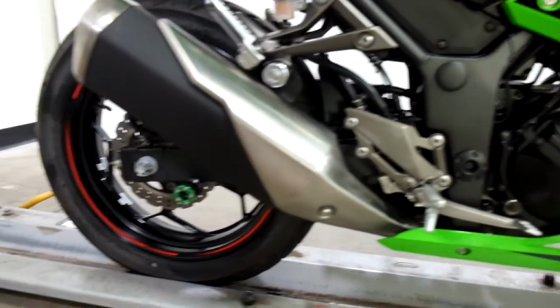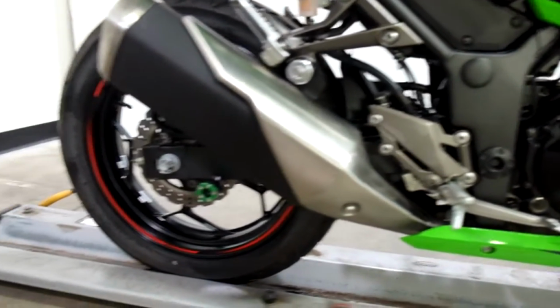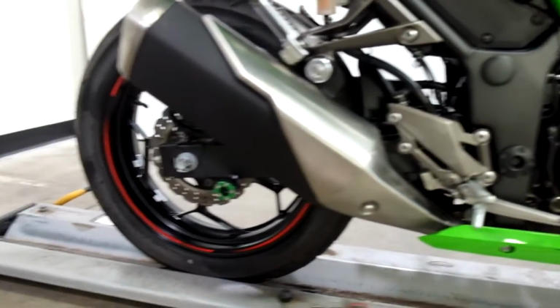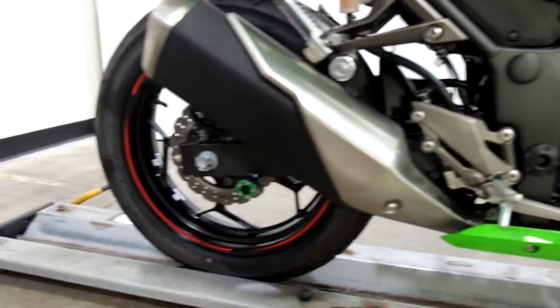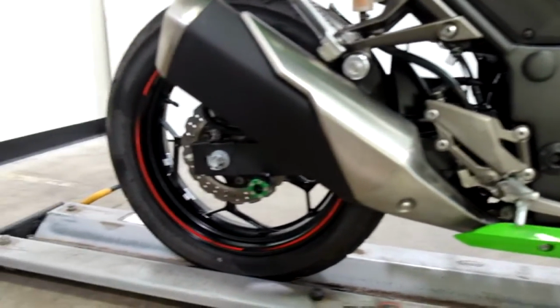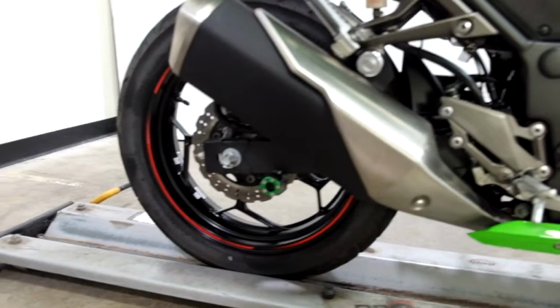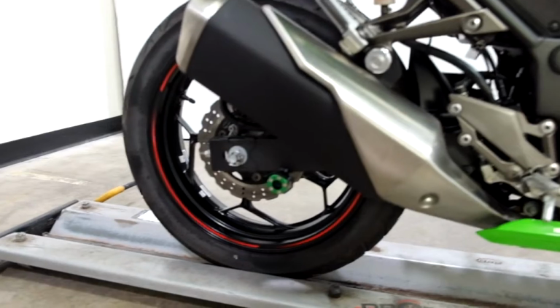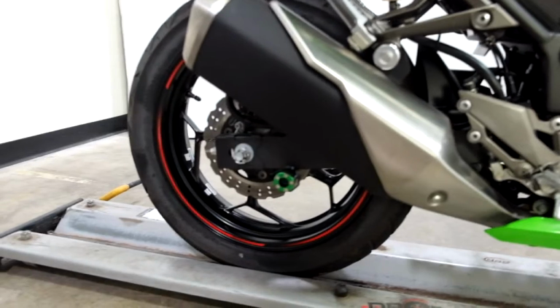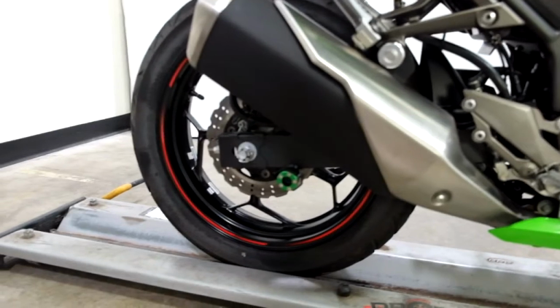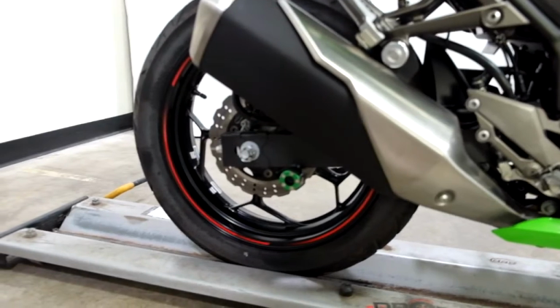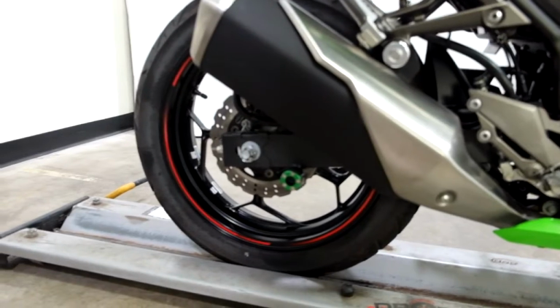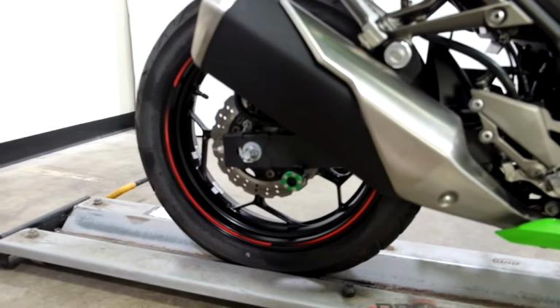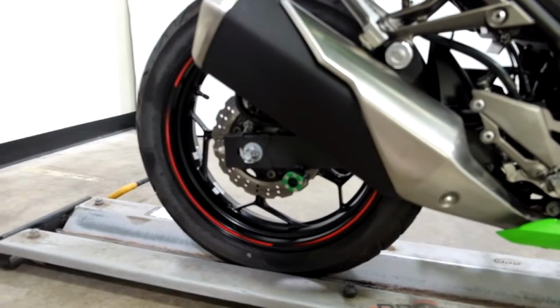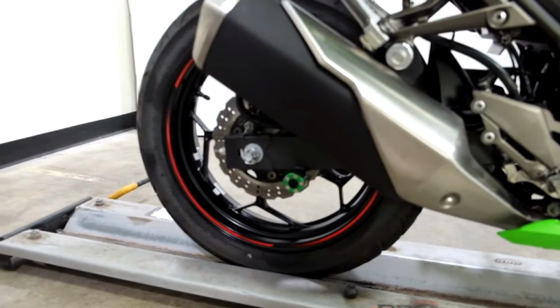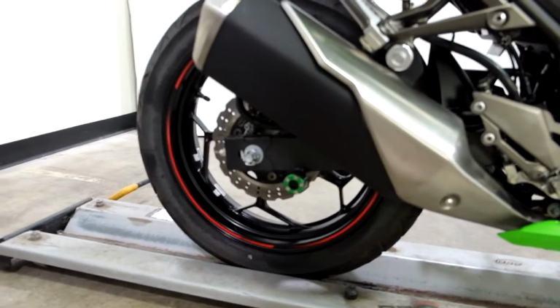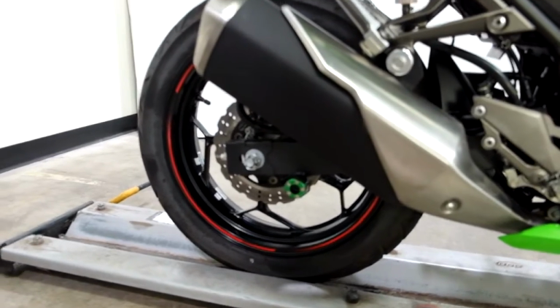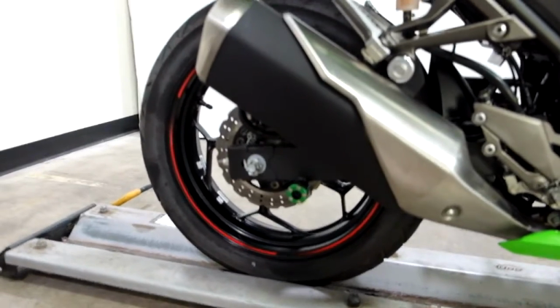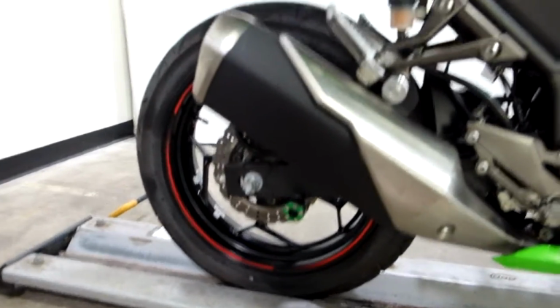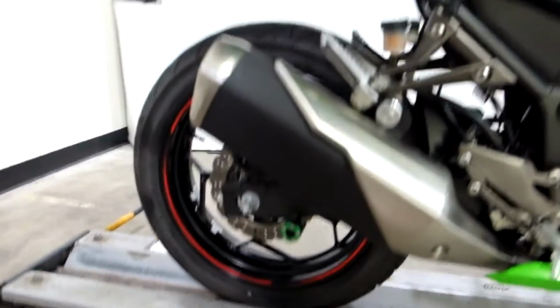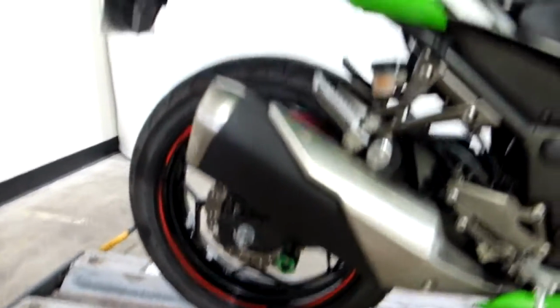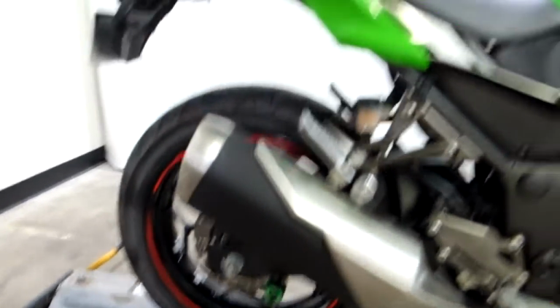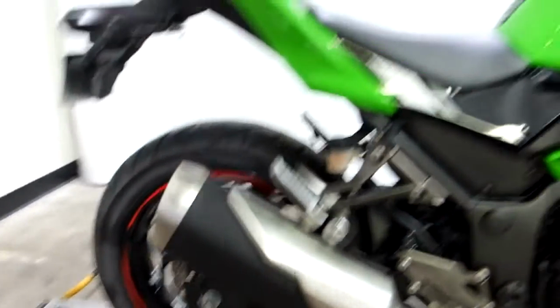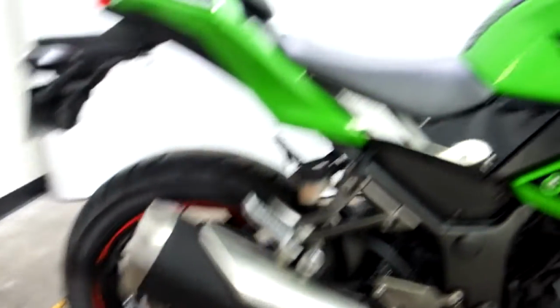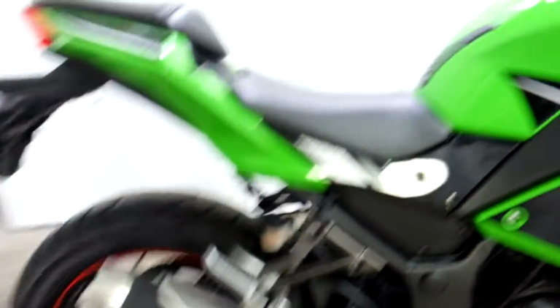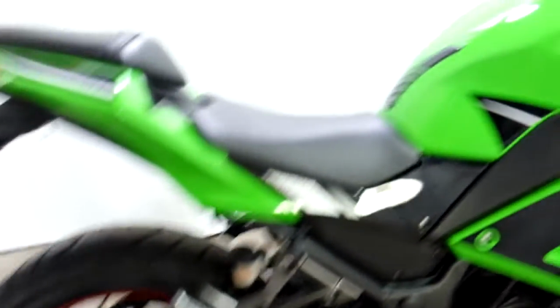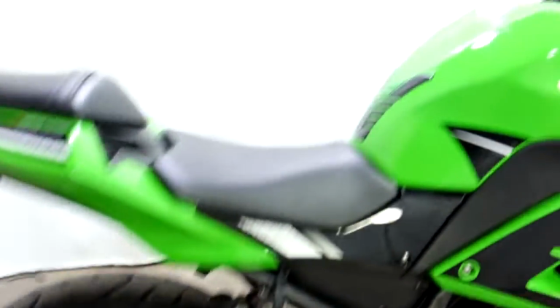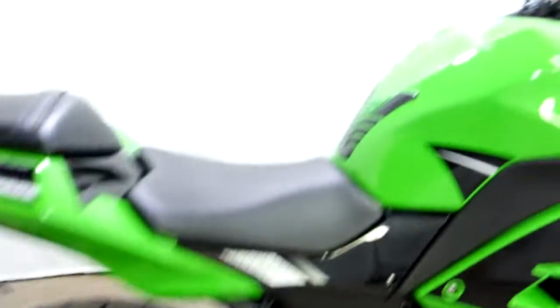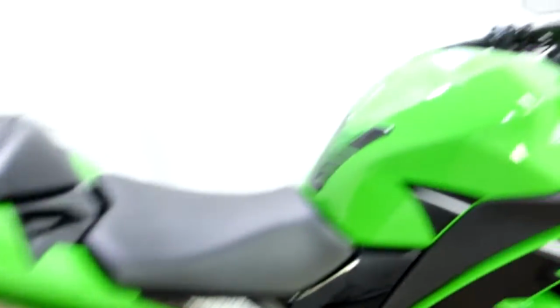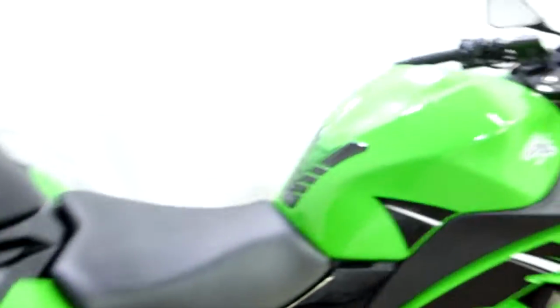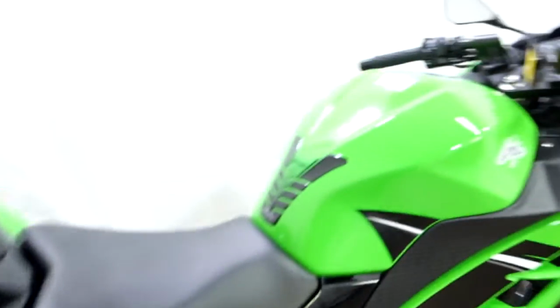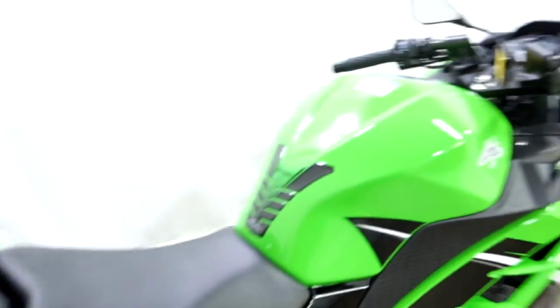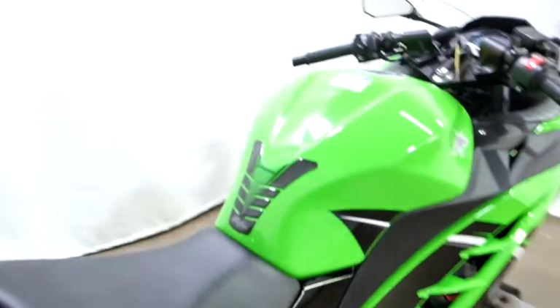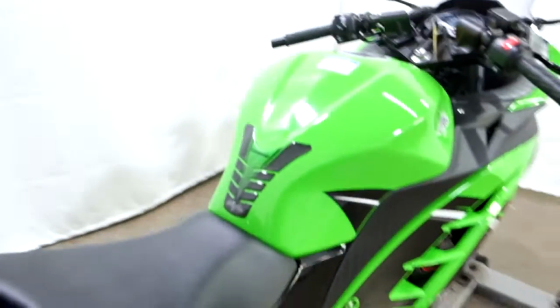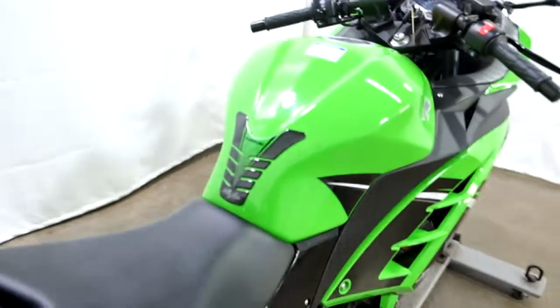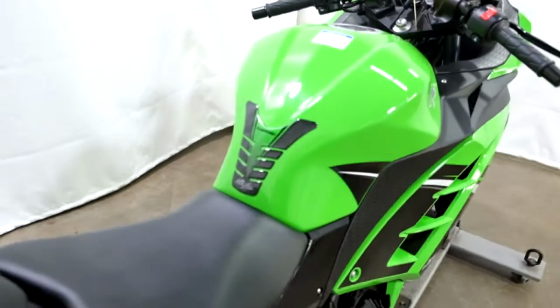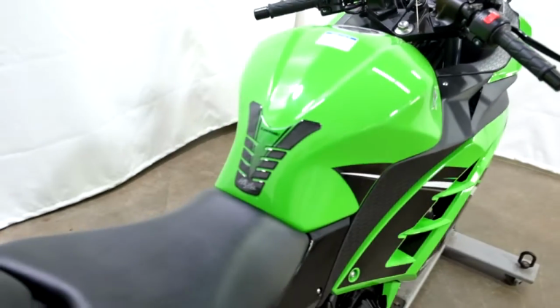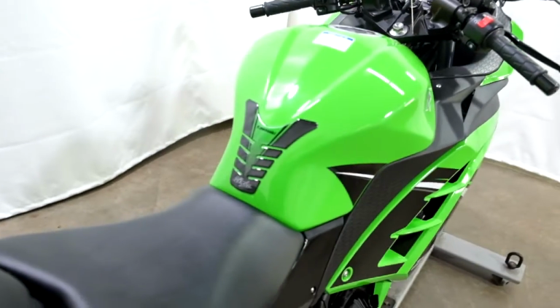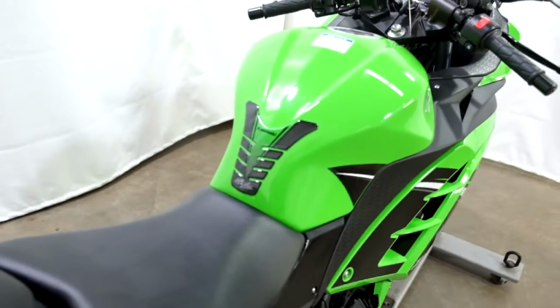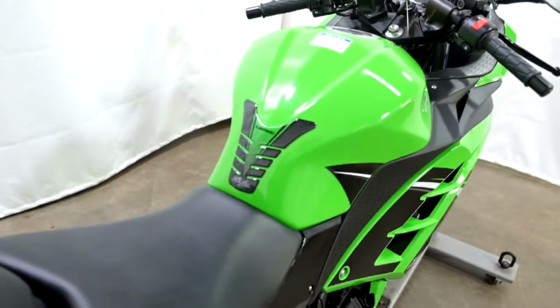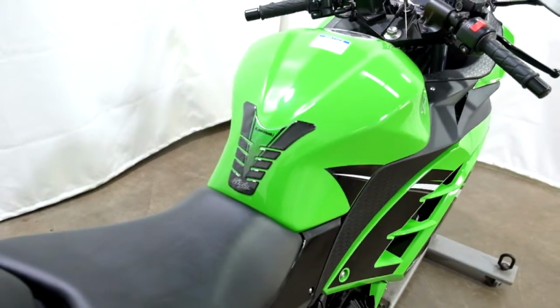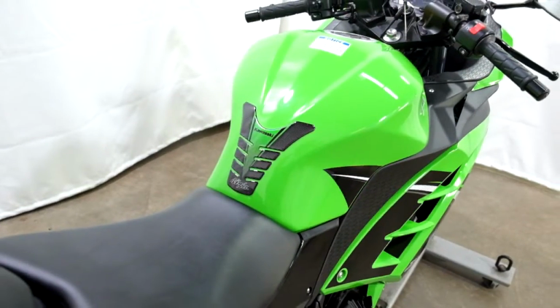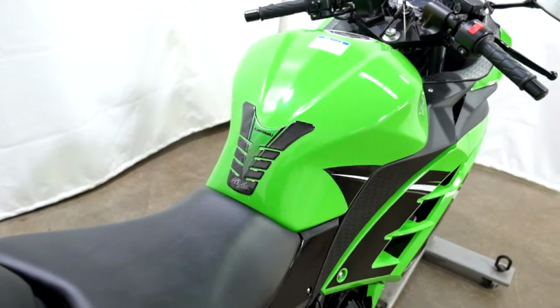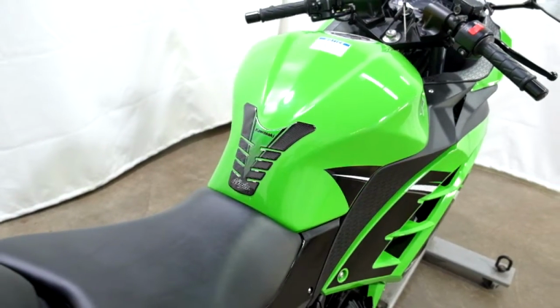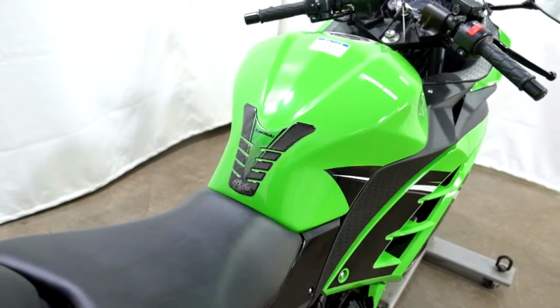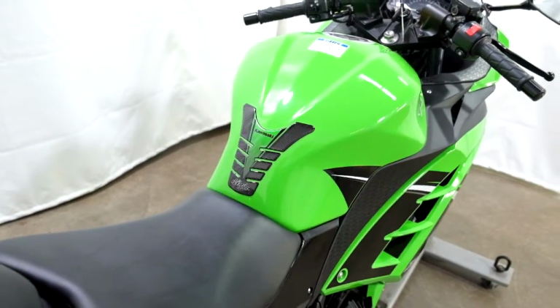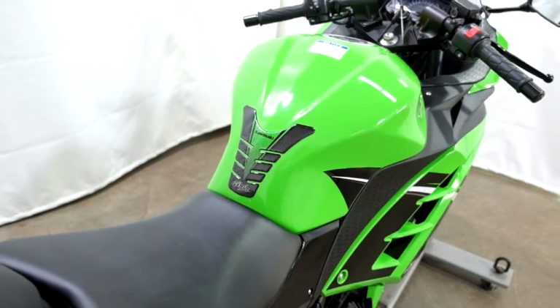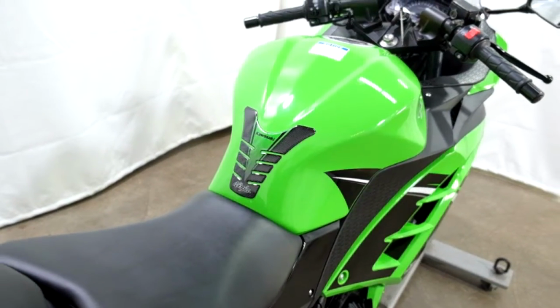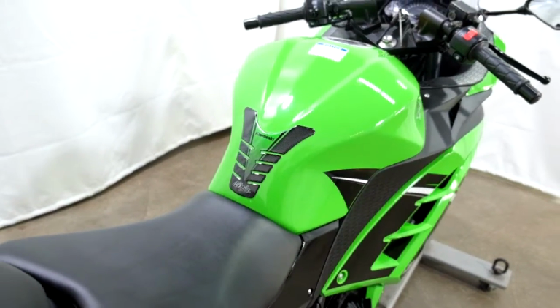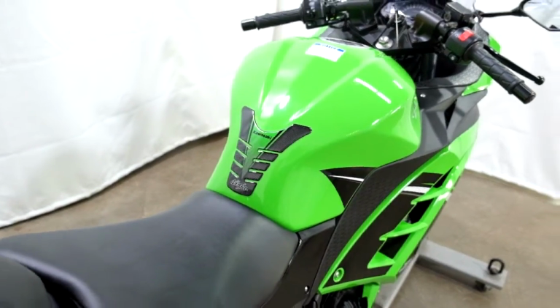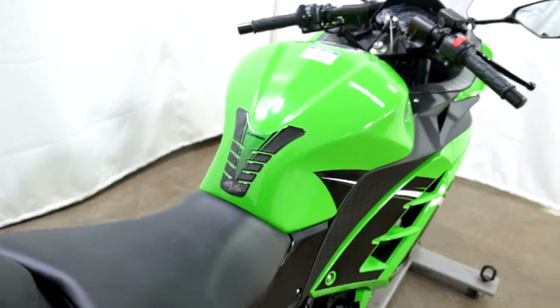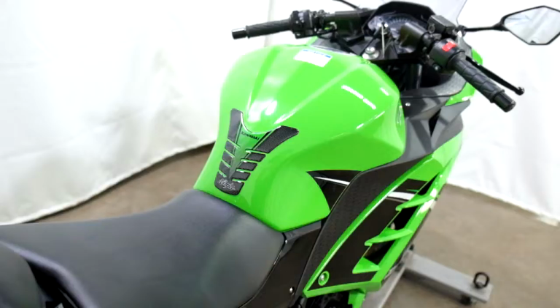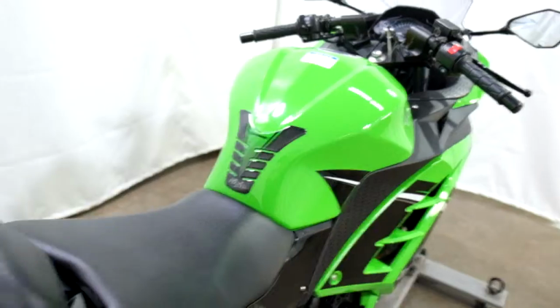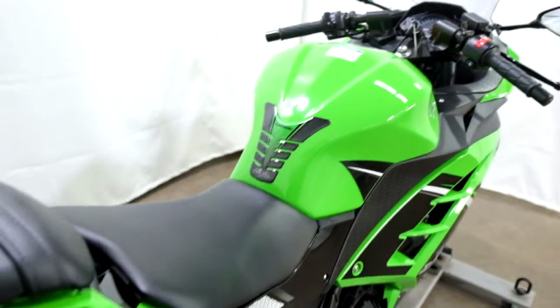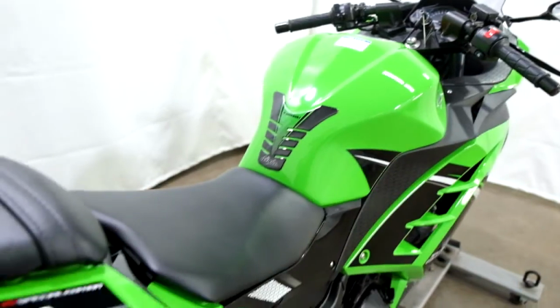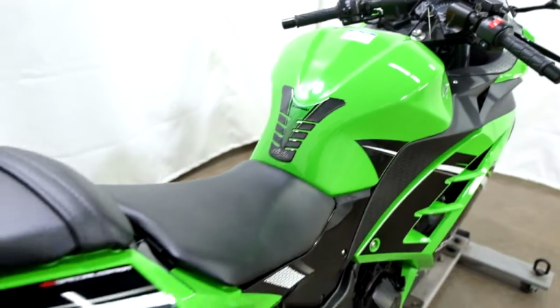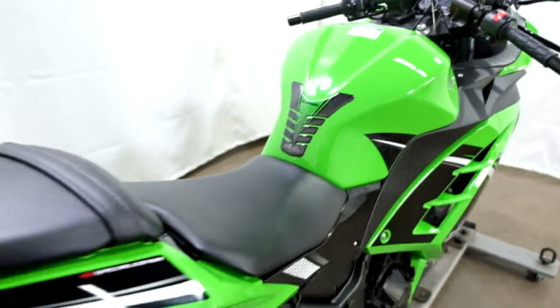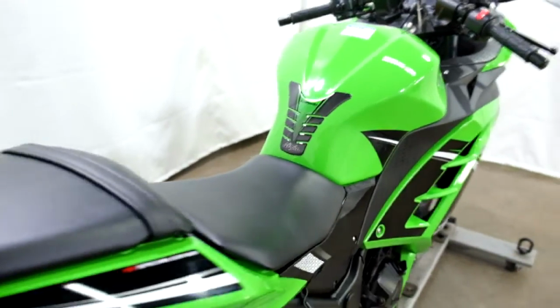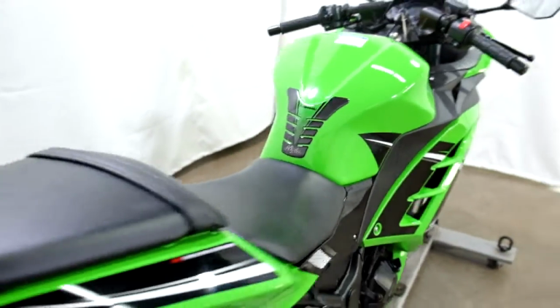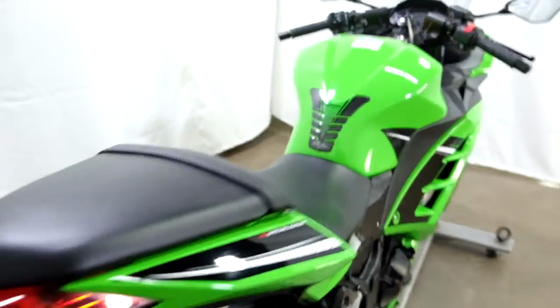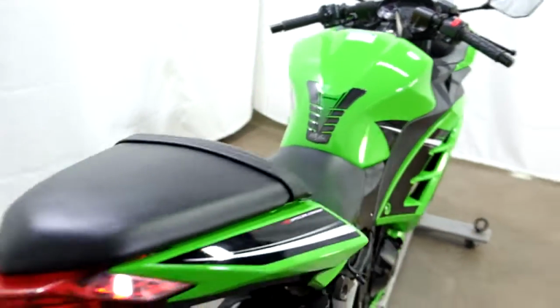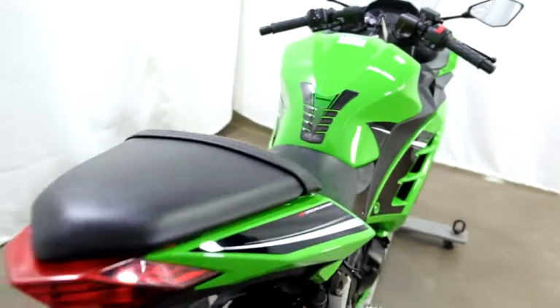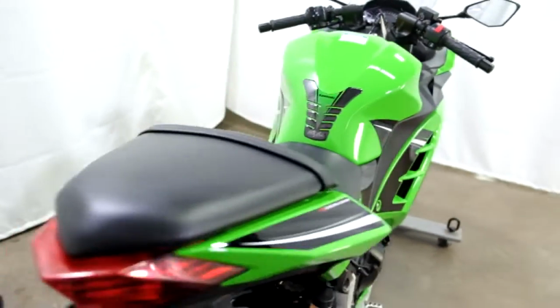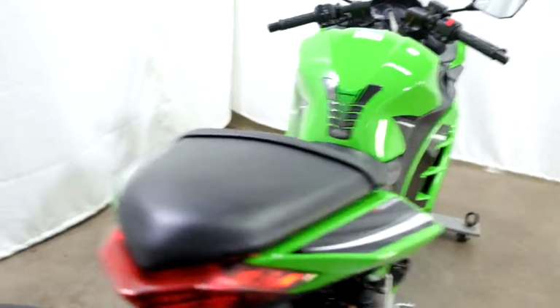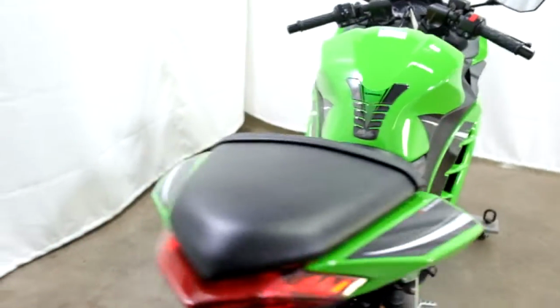This bike also comes with stand spools and a tank pad as the two accessories that have been added to it.